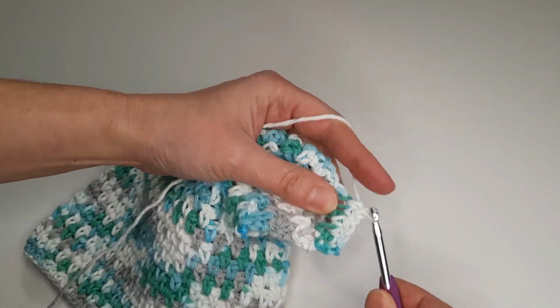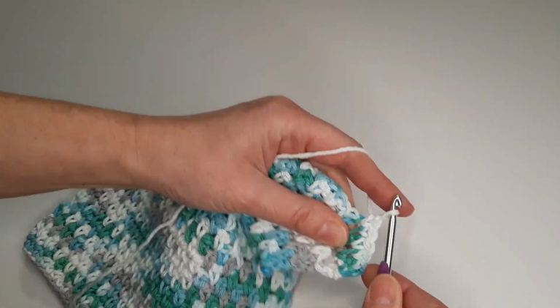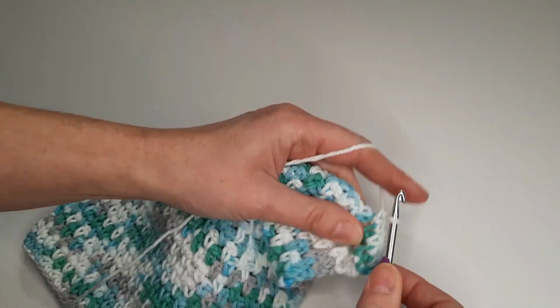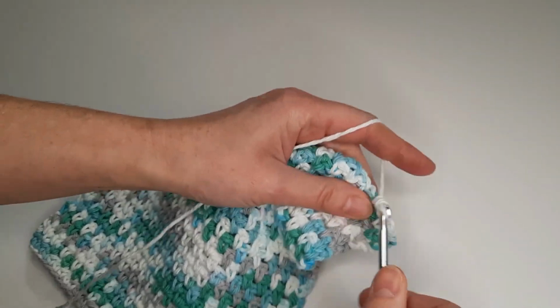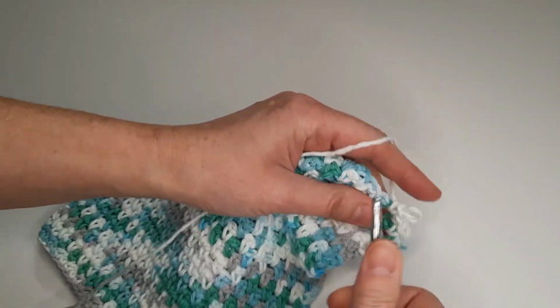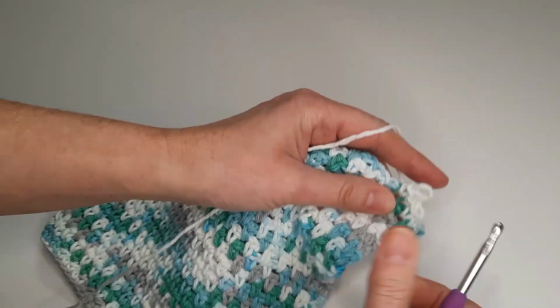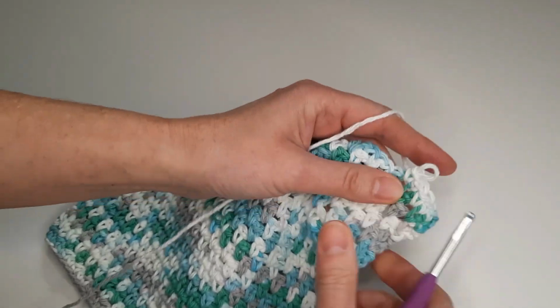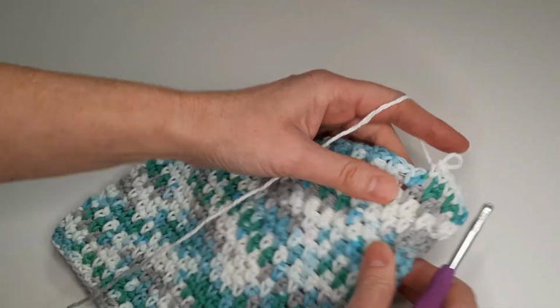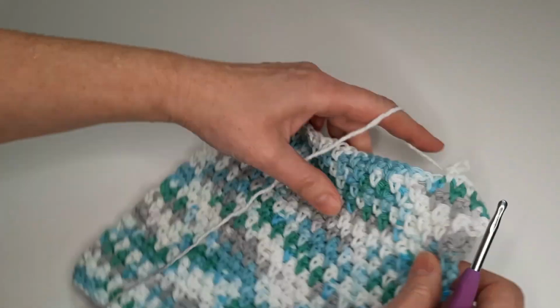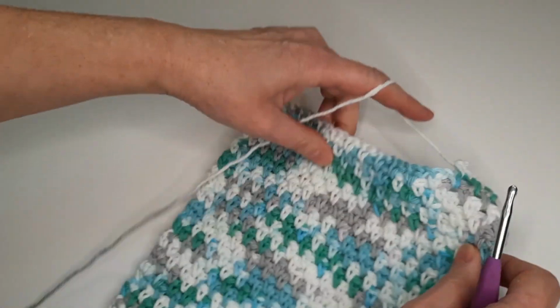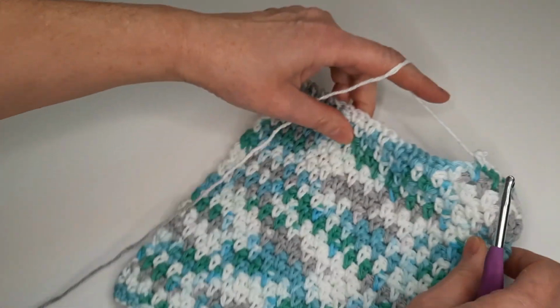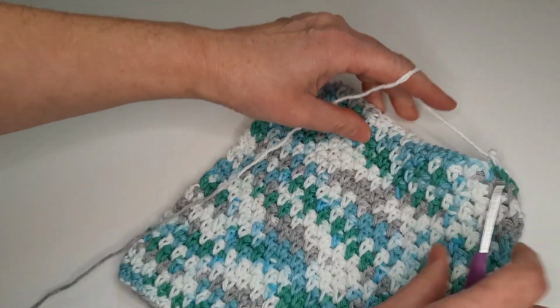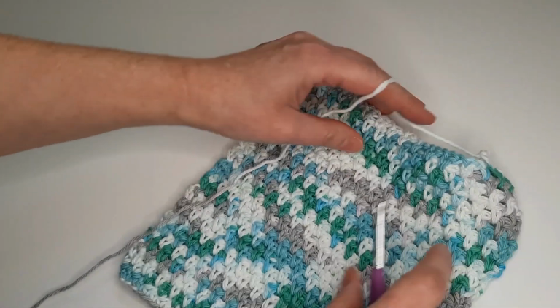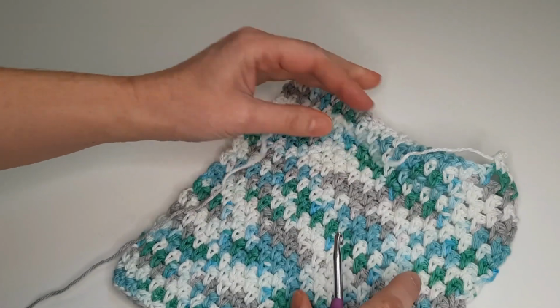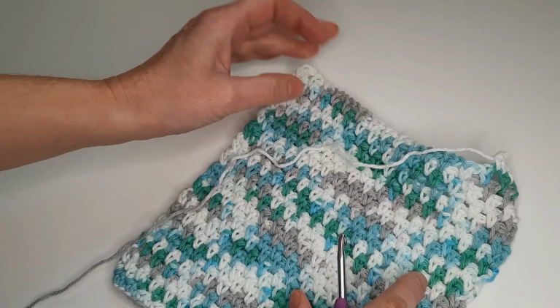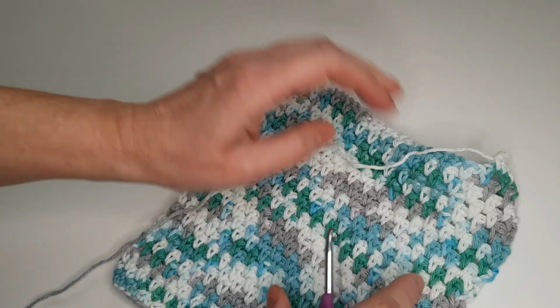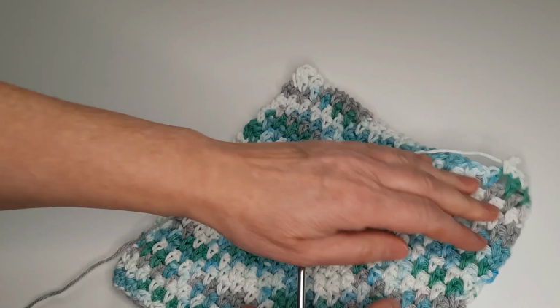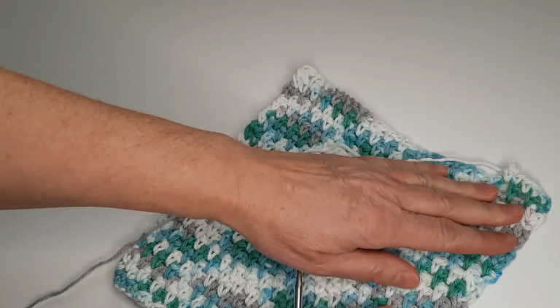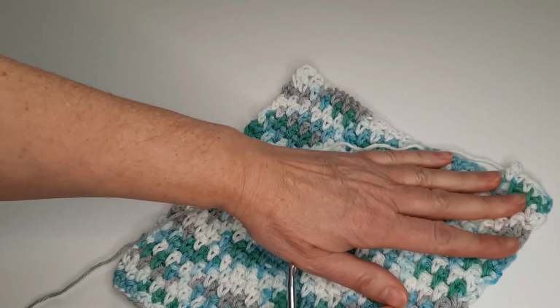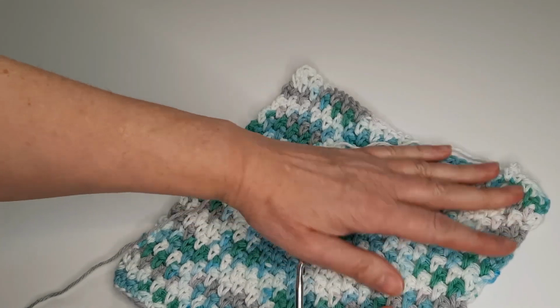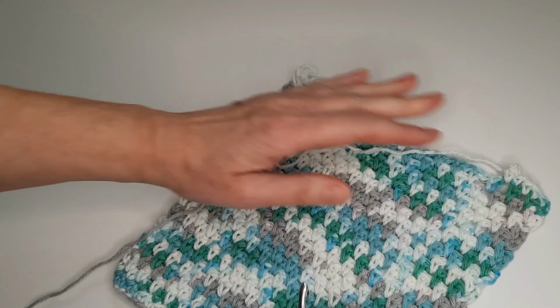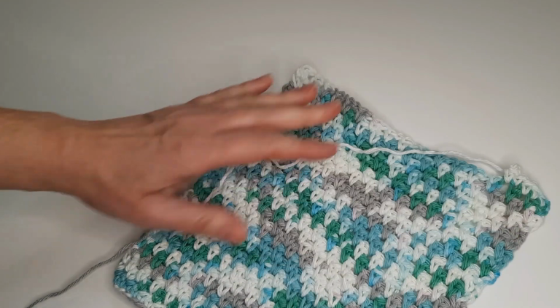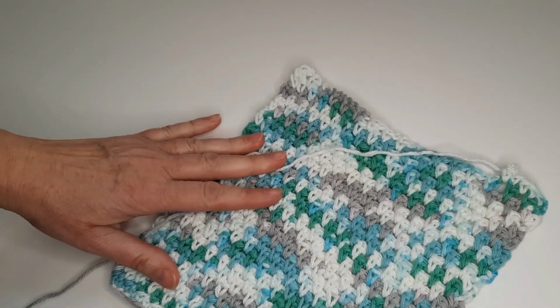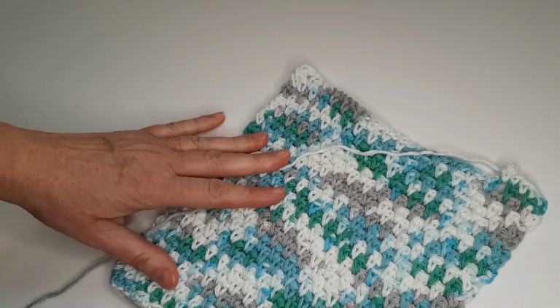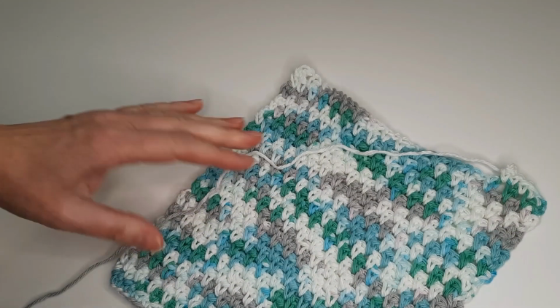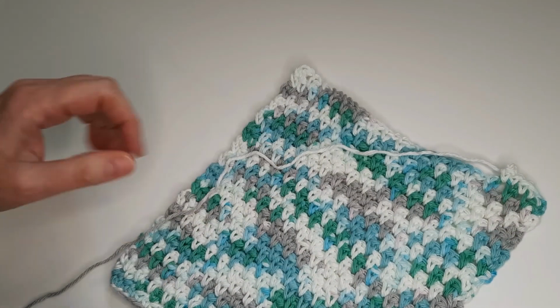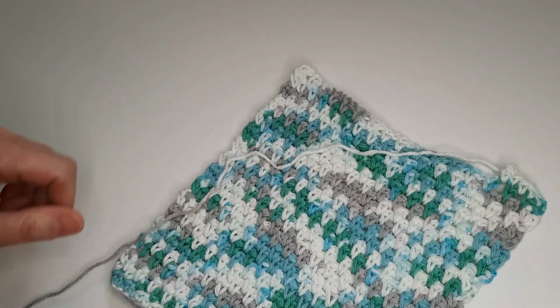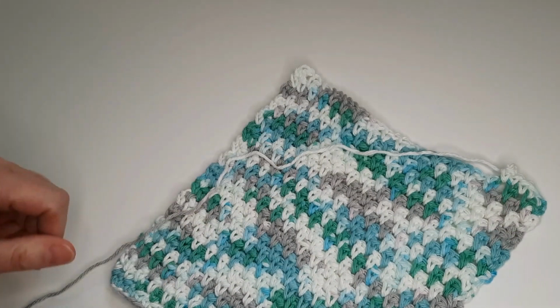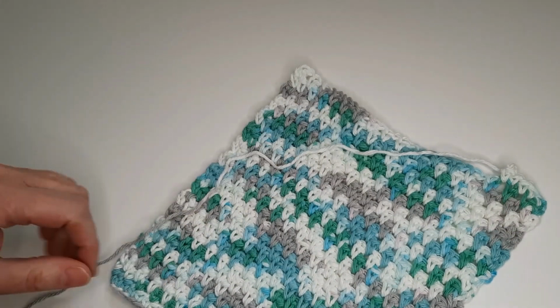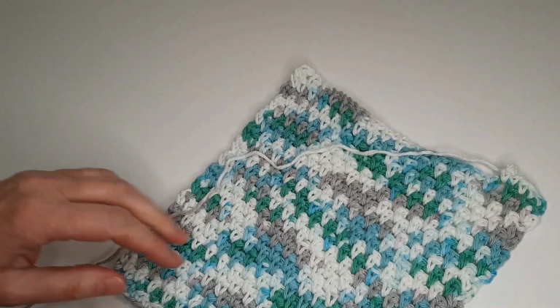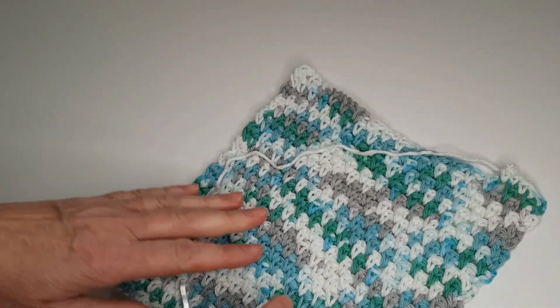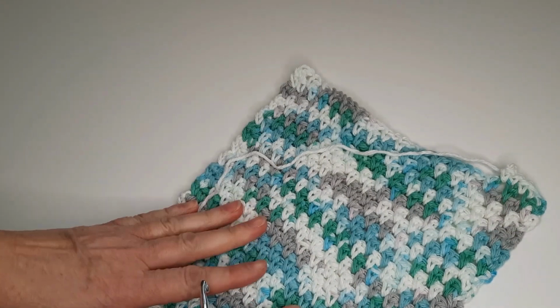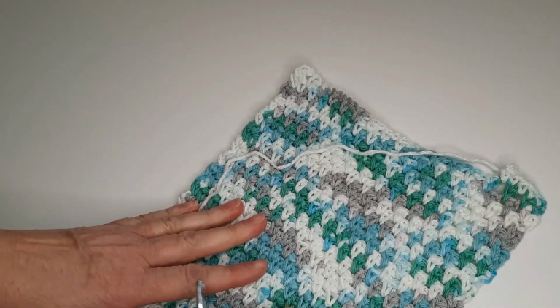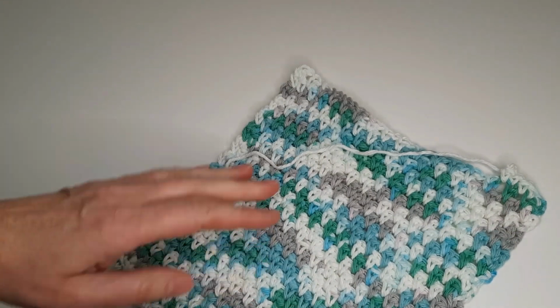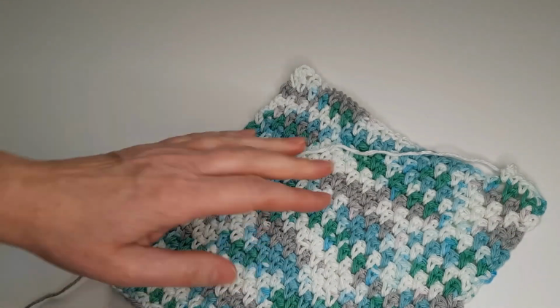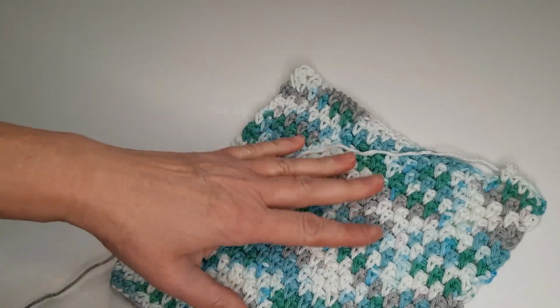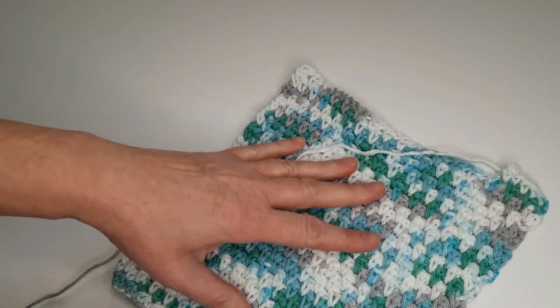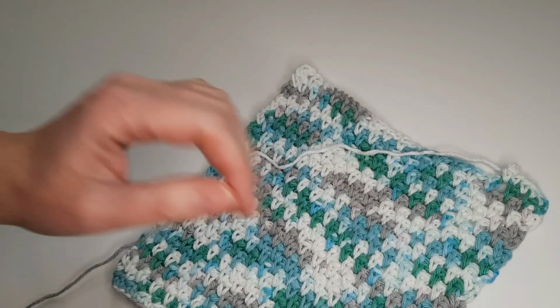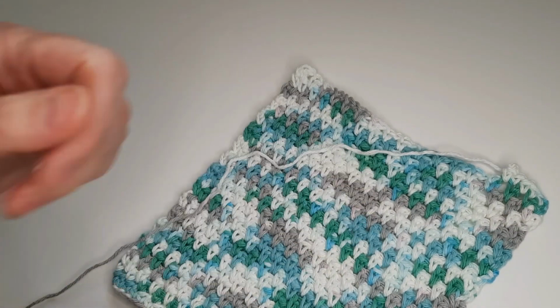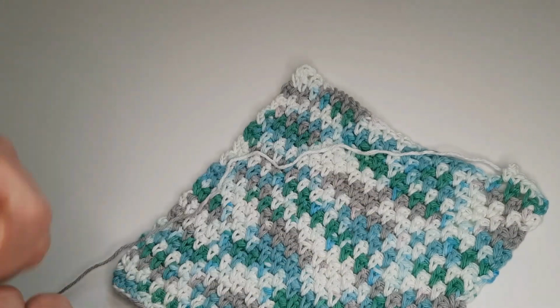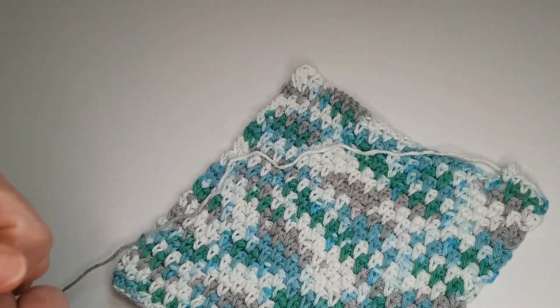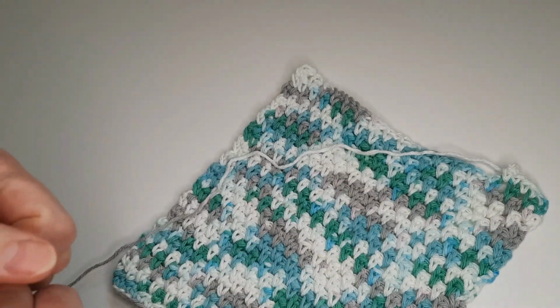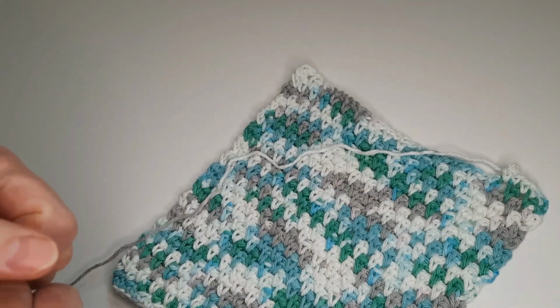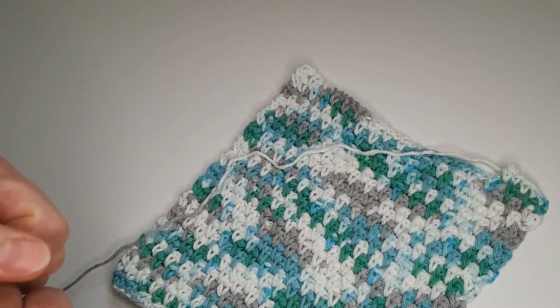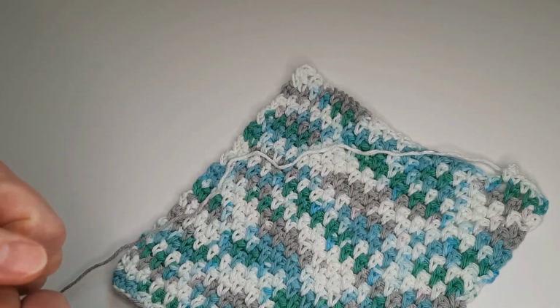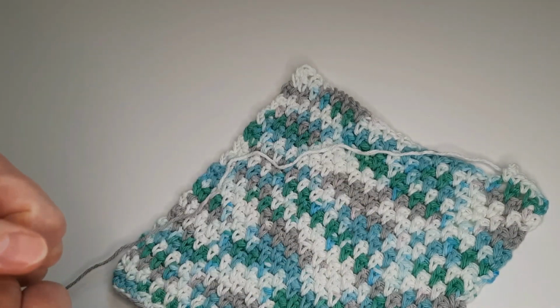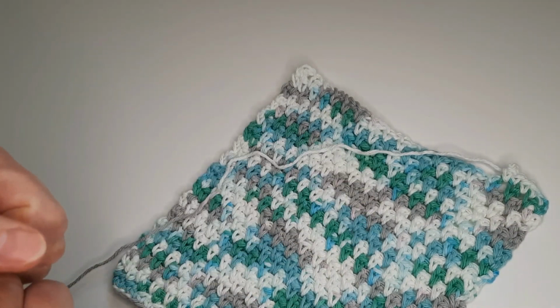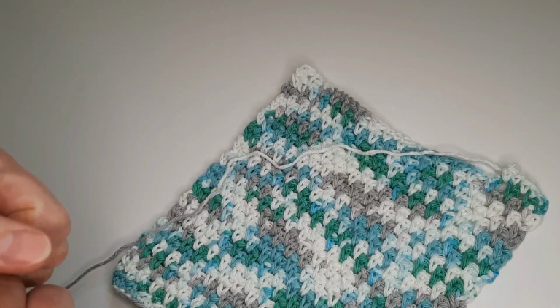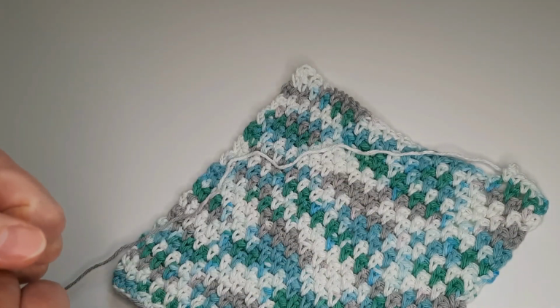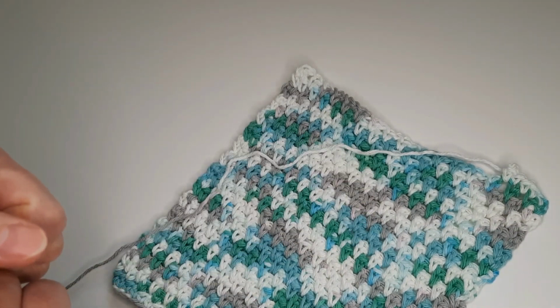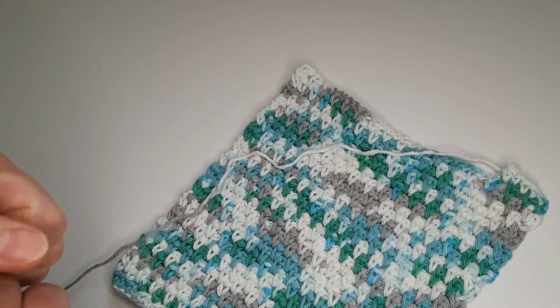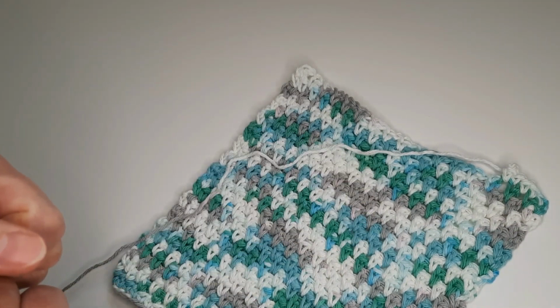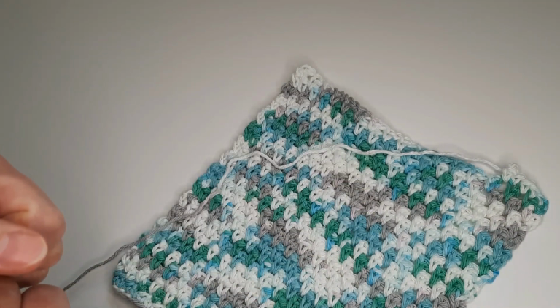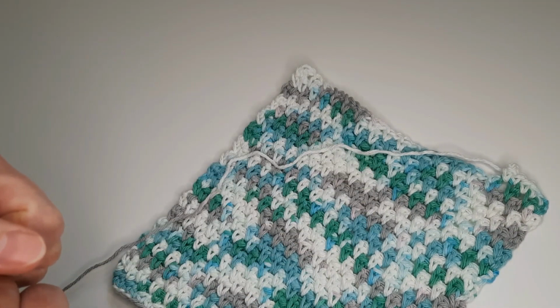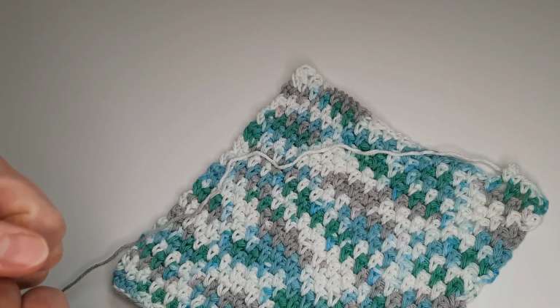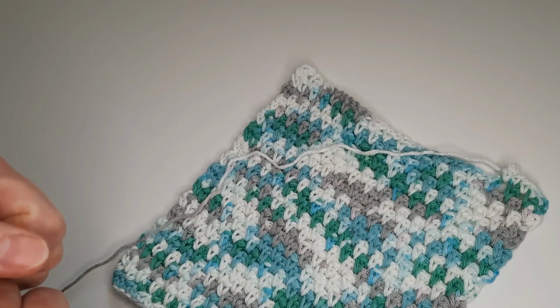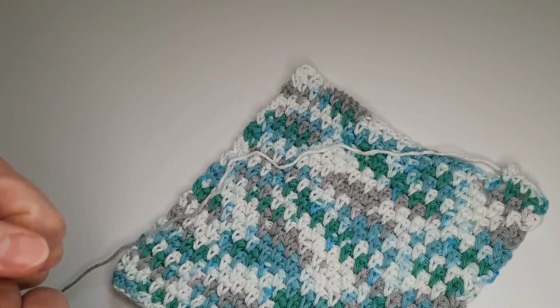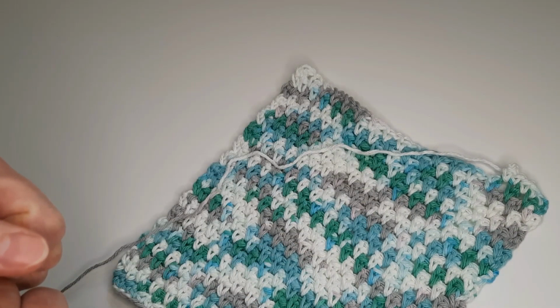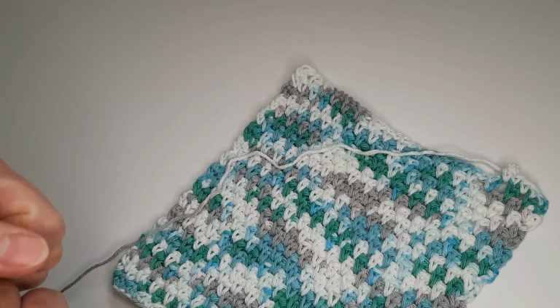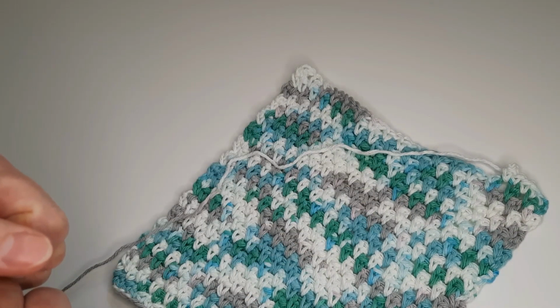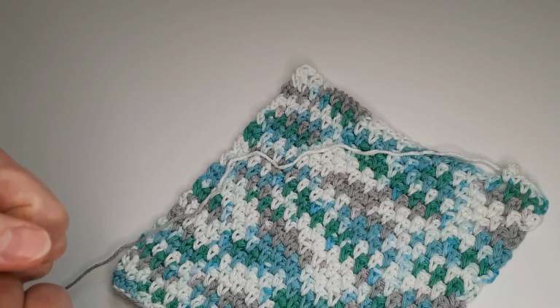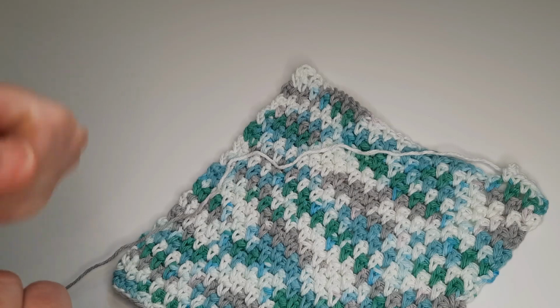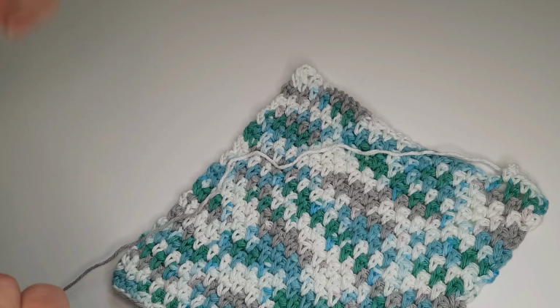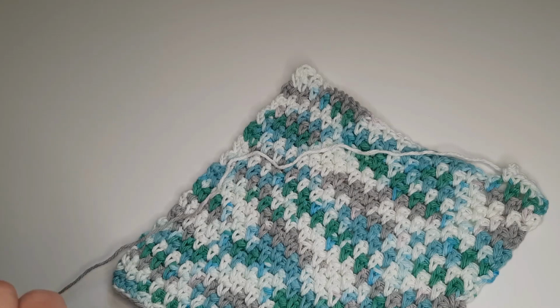So this is my new dishcloth — happy crocheting!